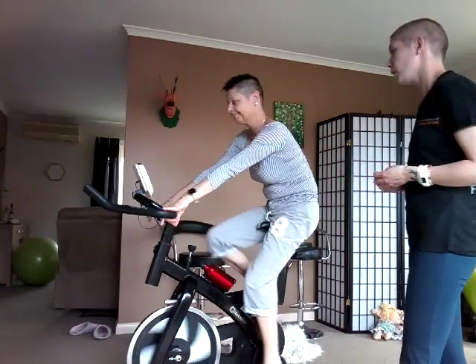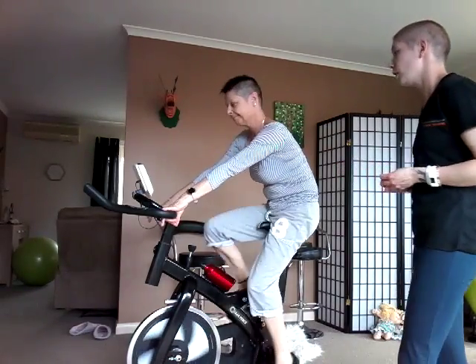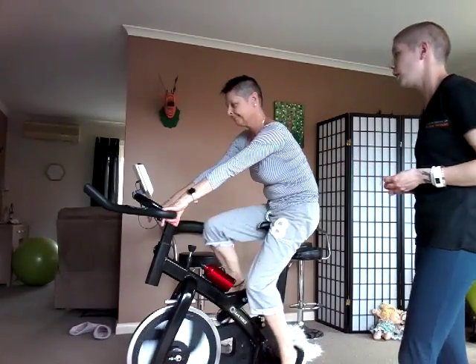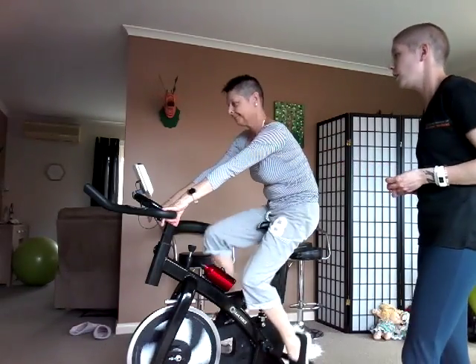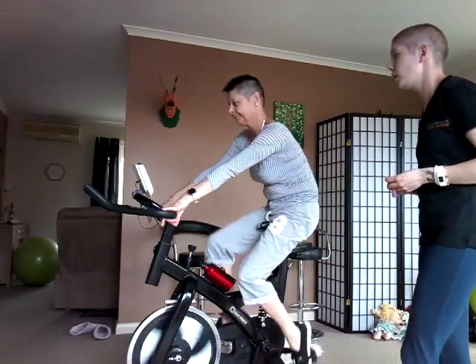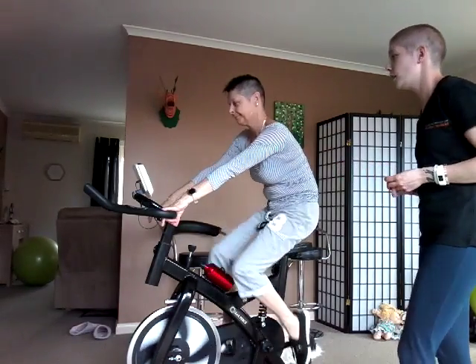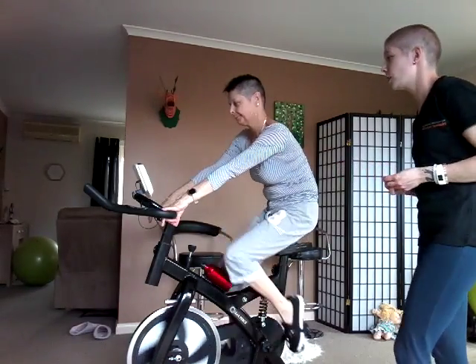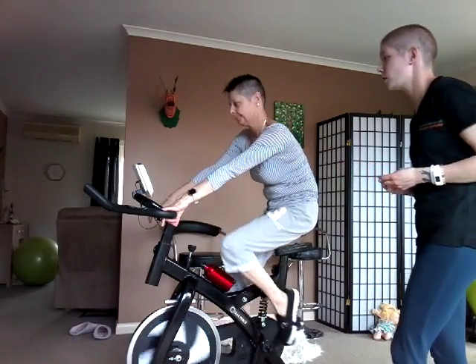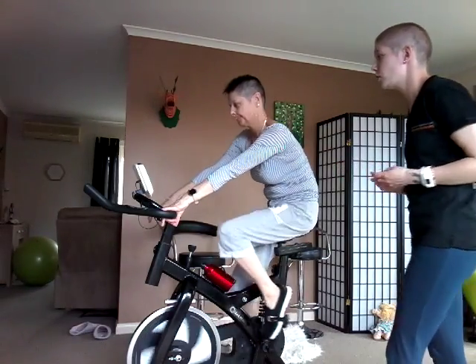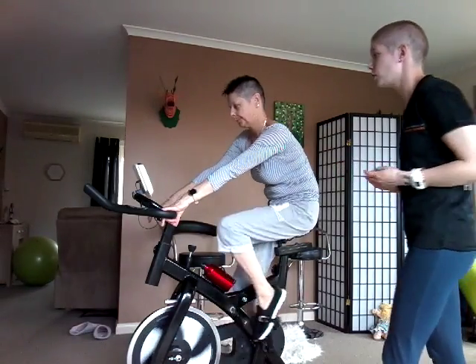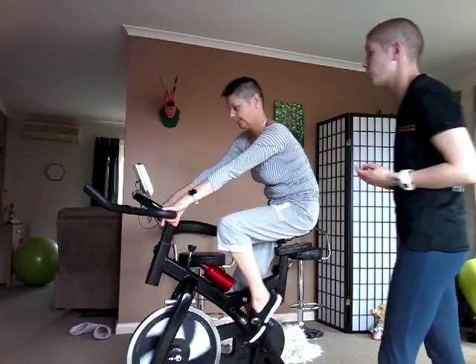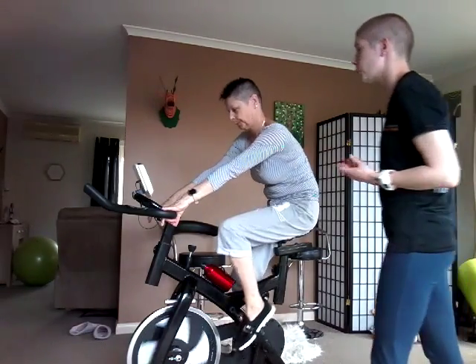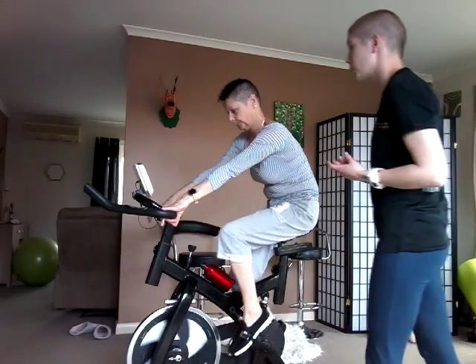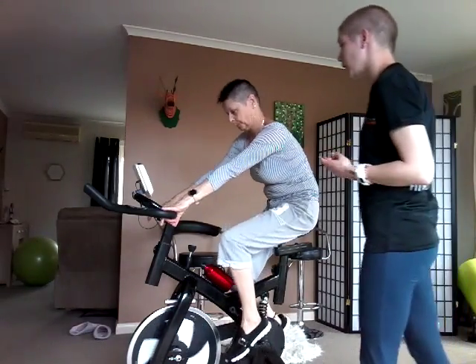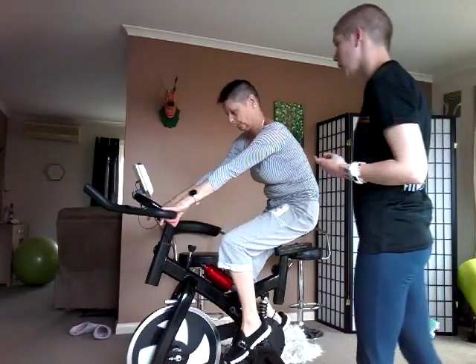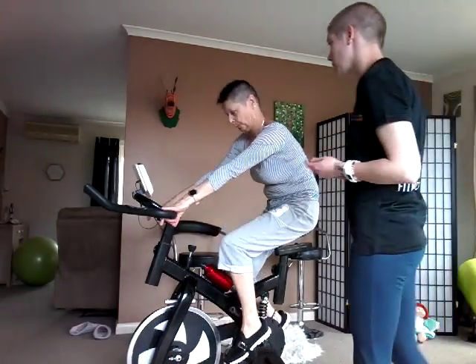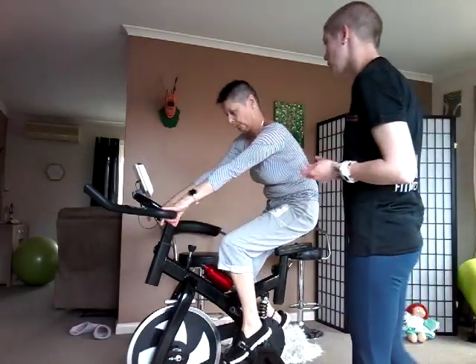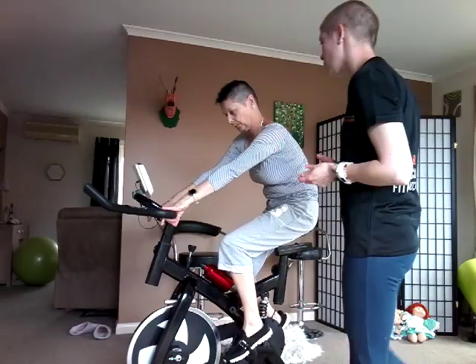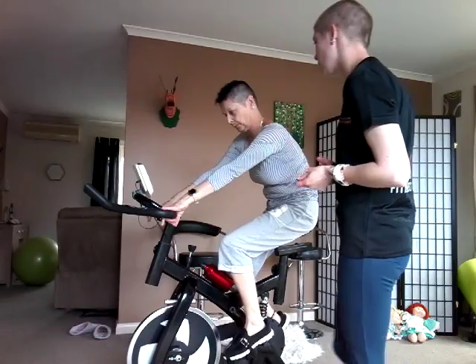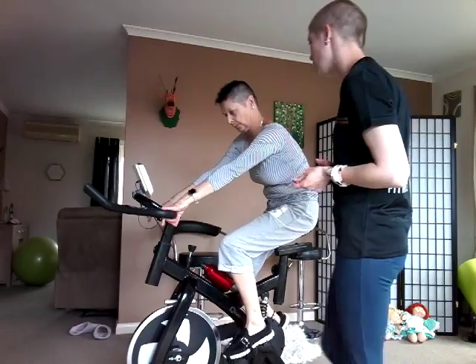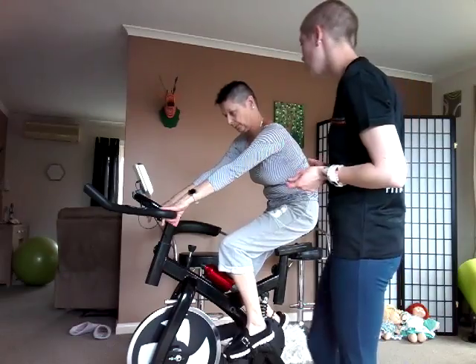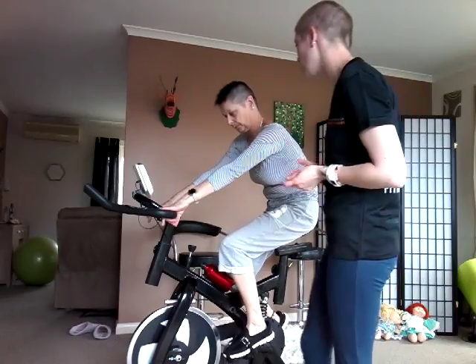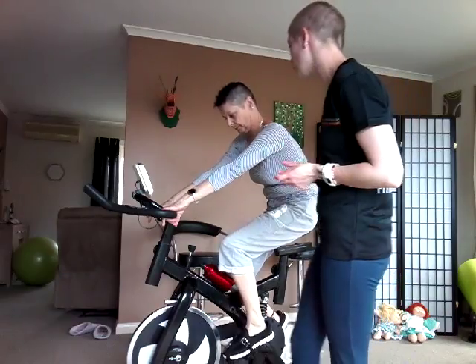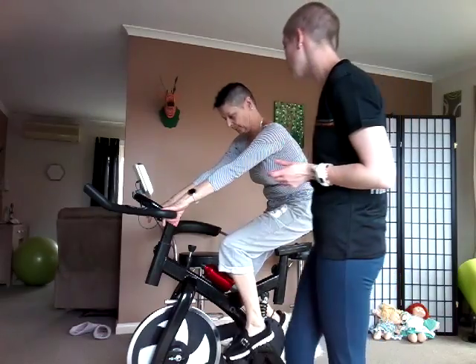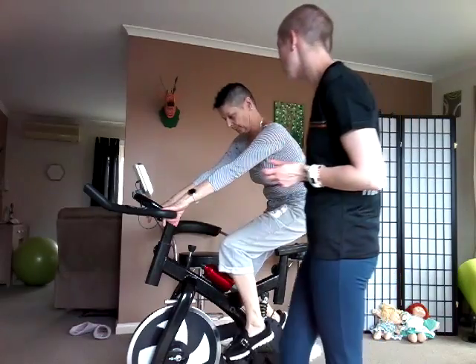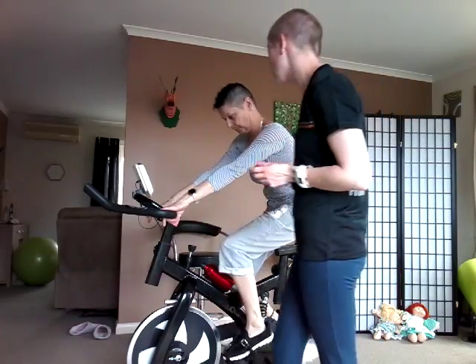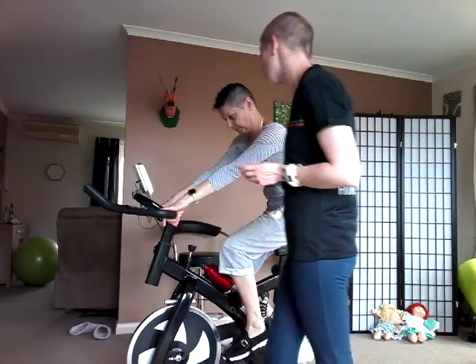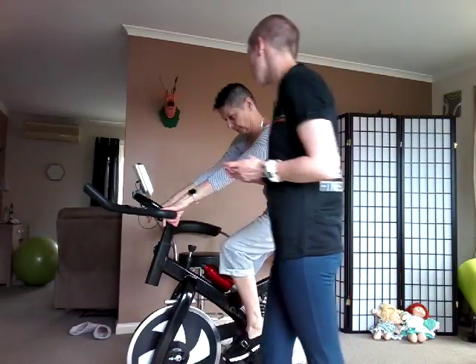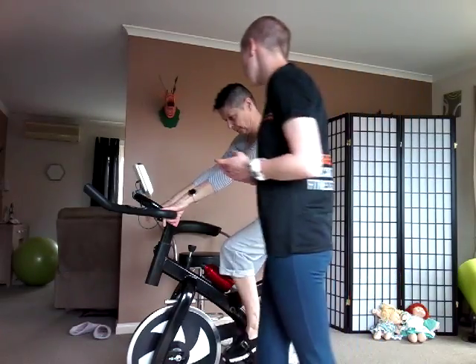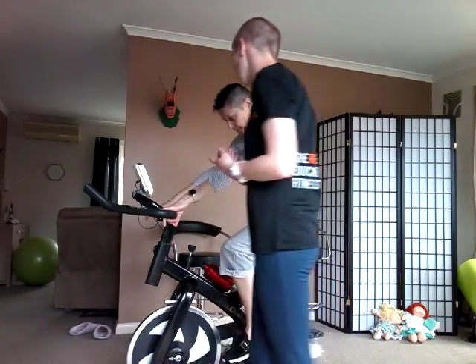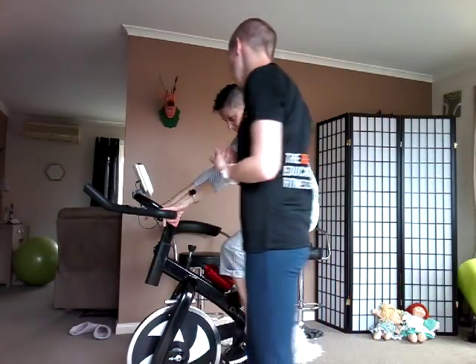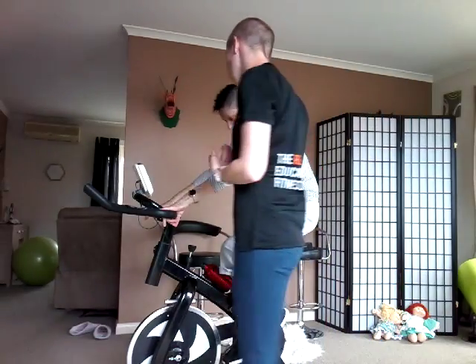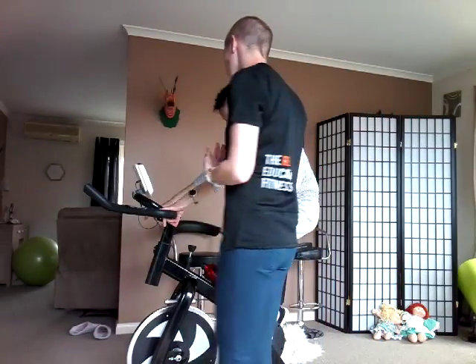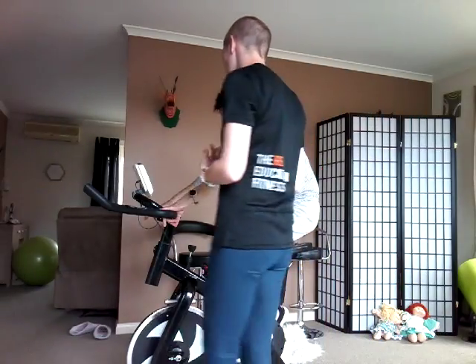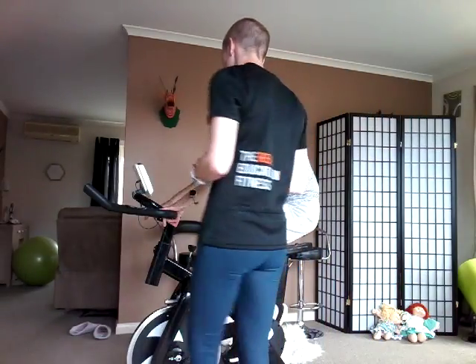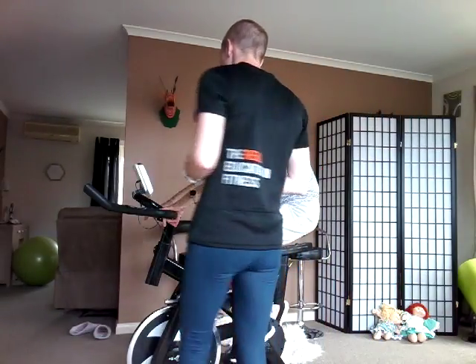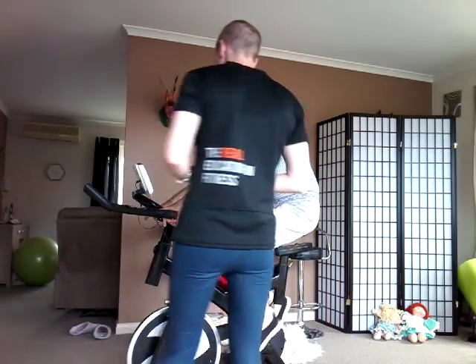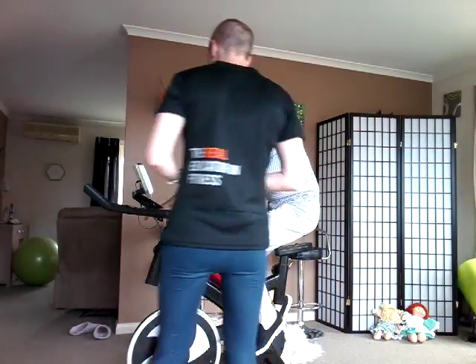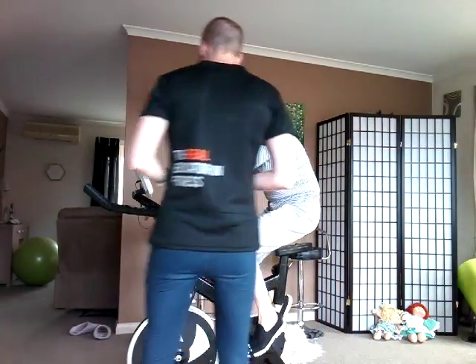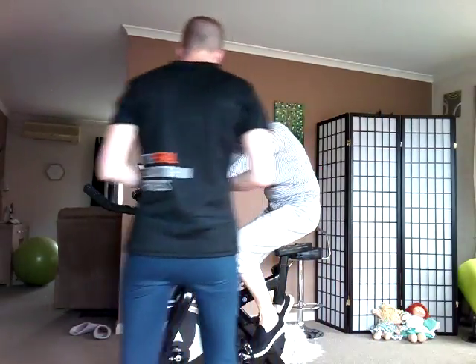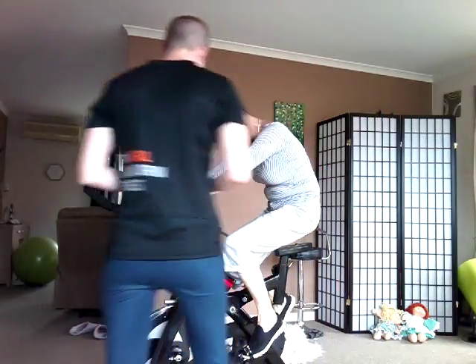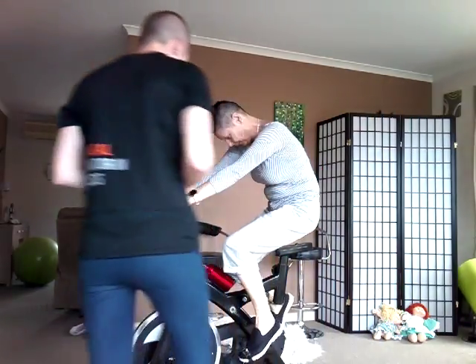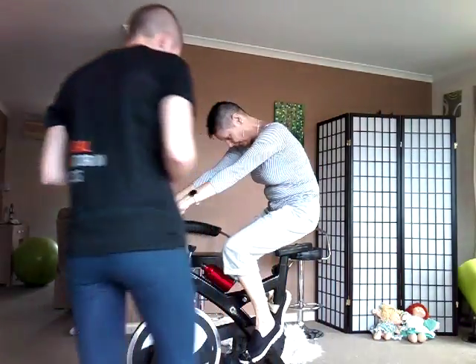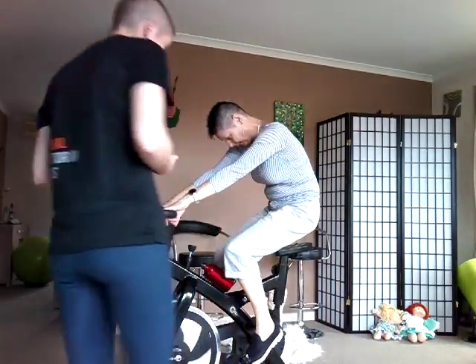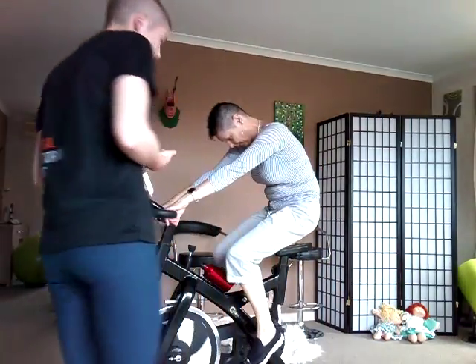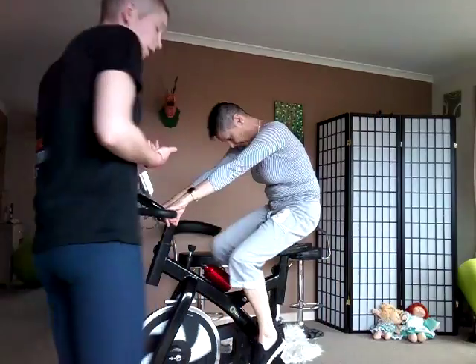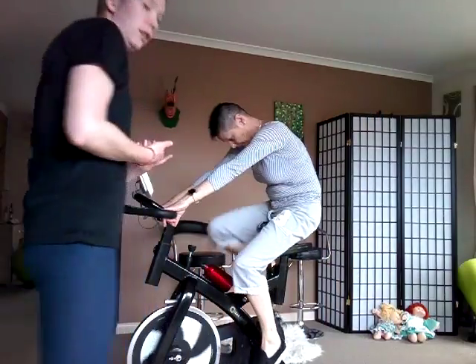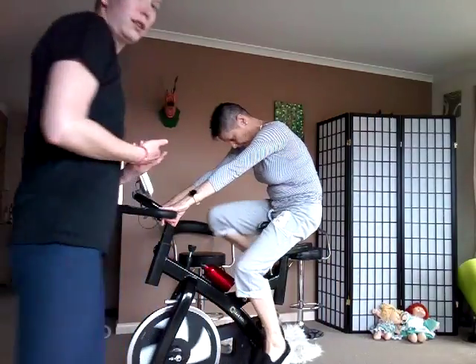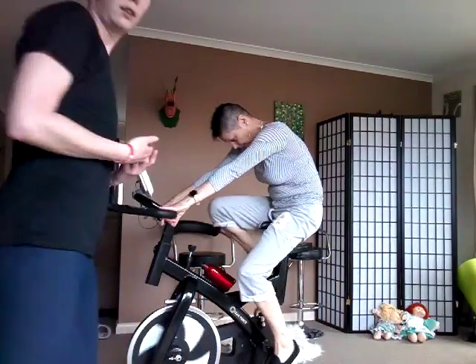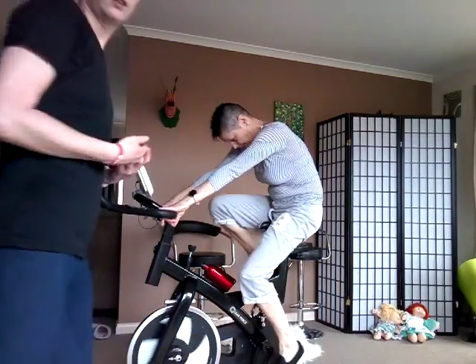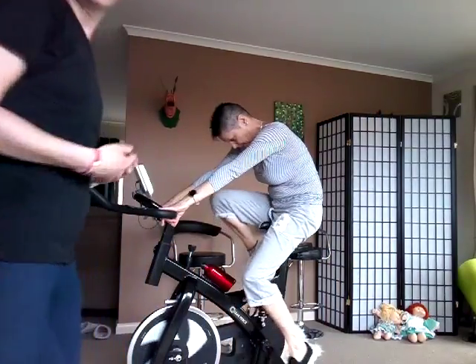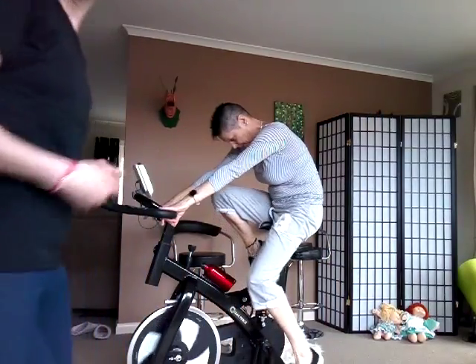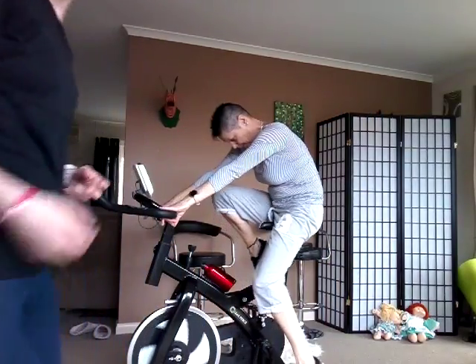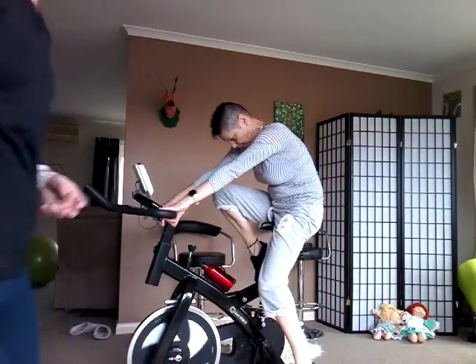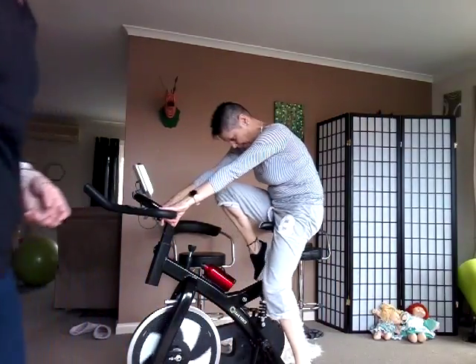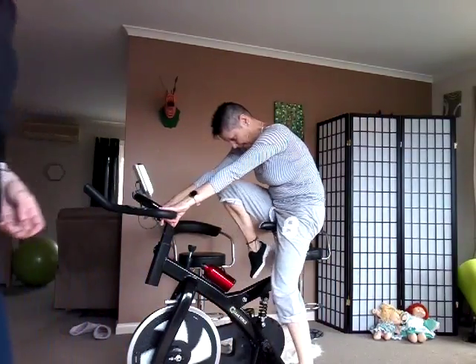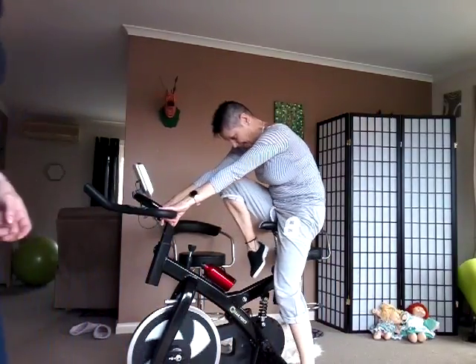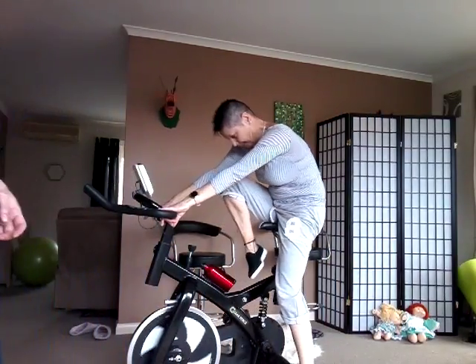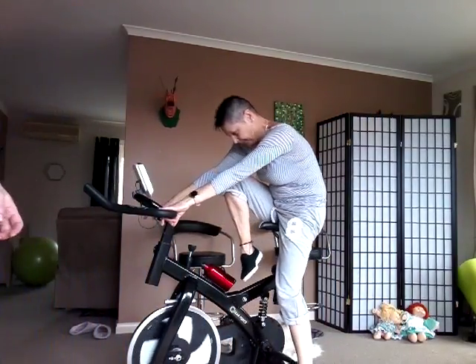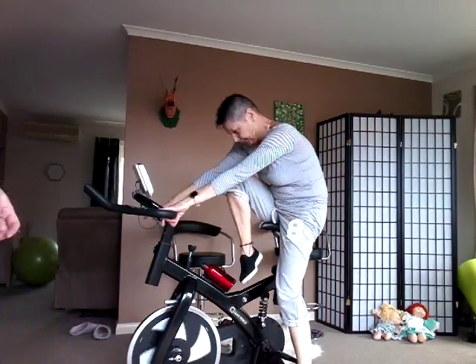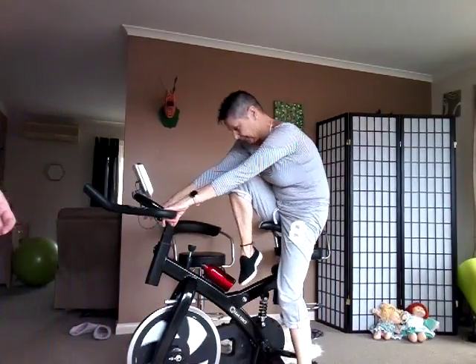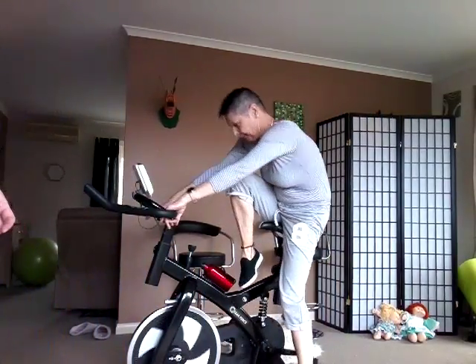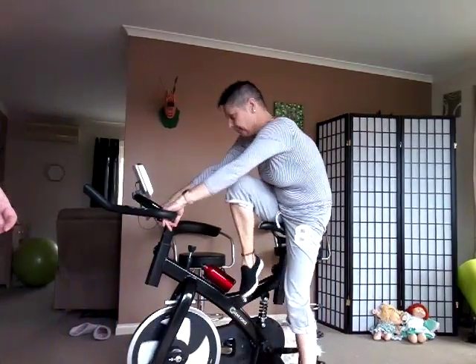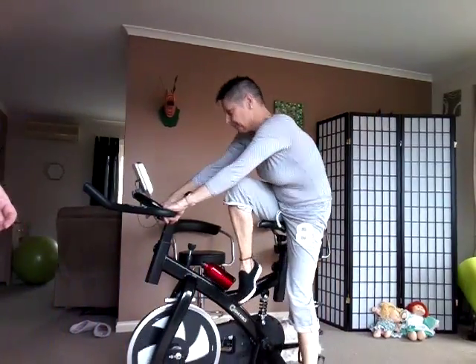Alright, that's good. We'll set up the treadmill and we'll do the test on the treadmill.